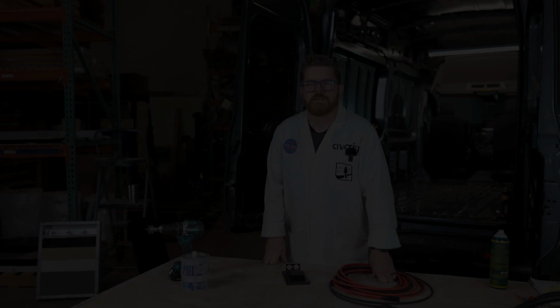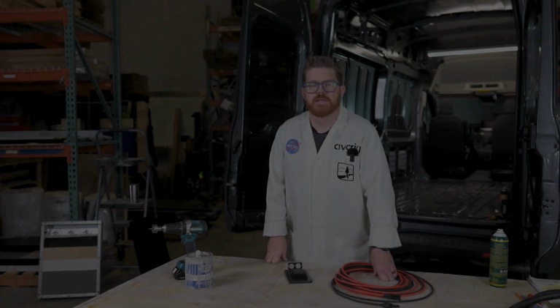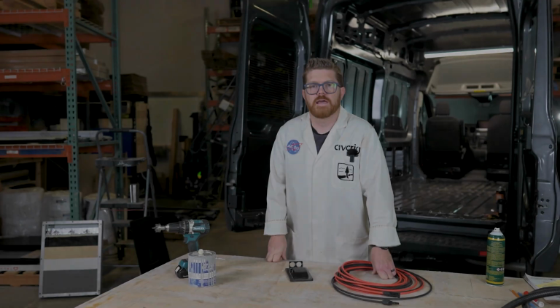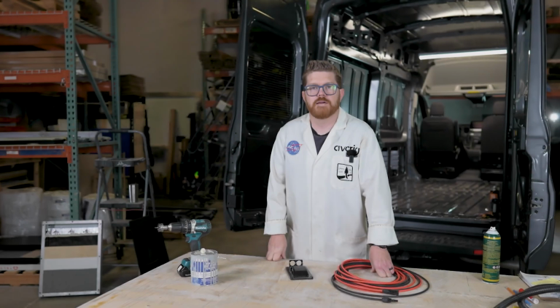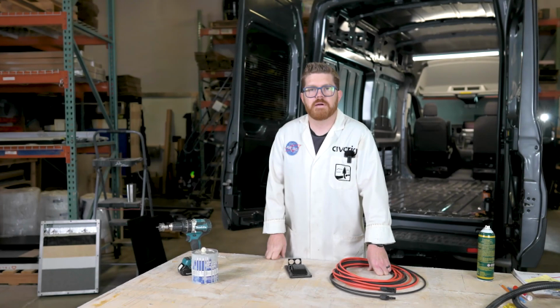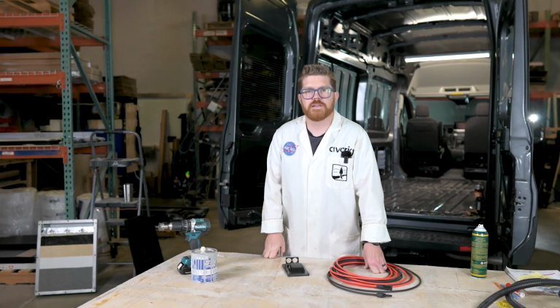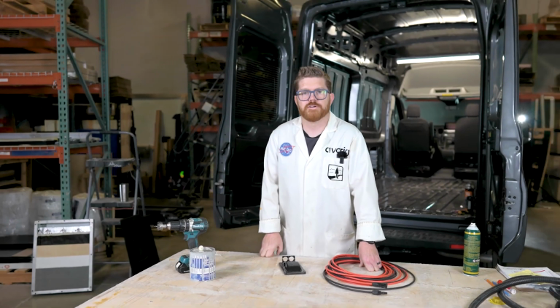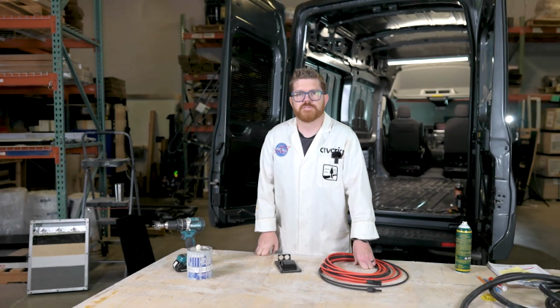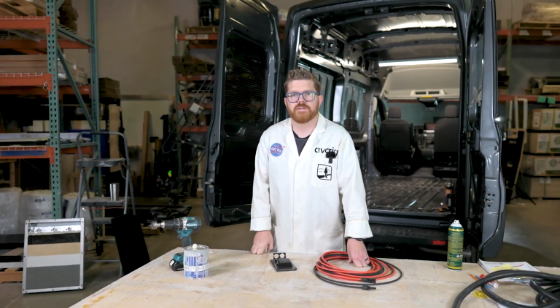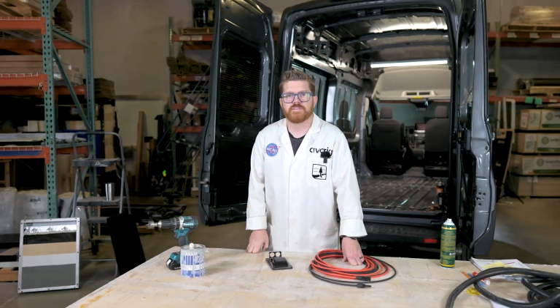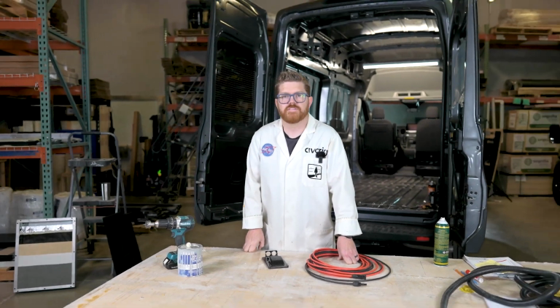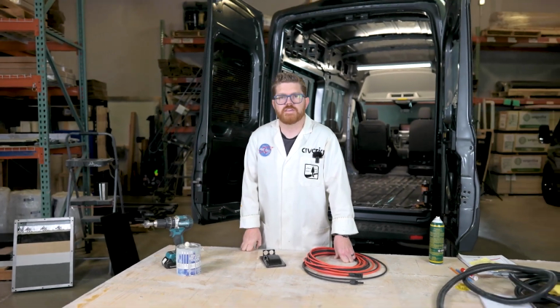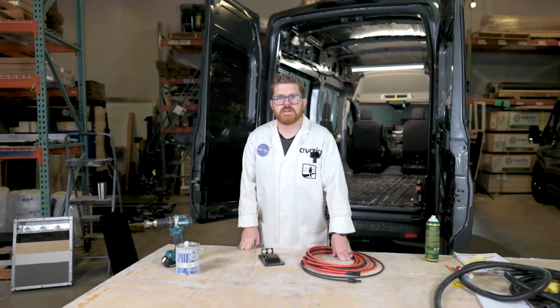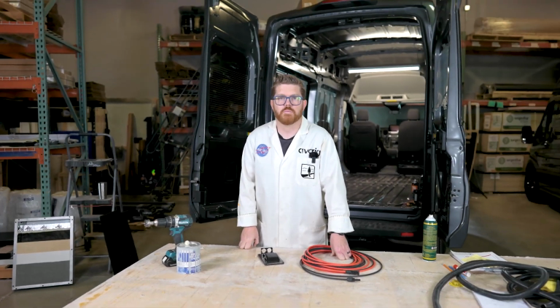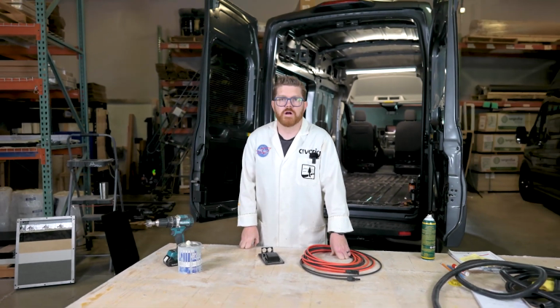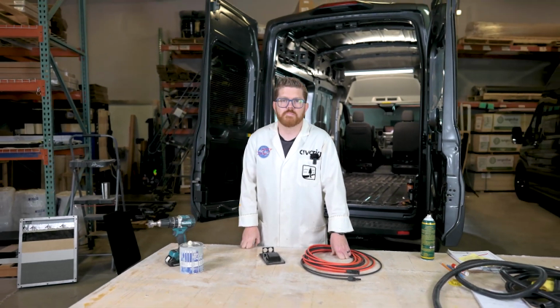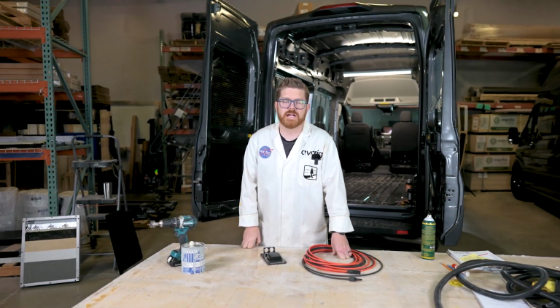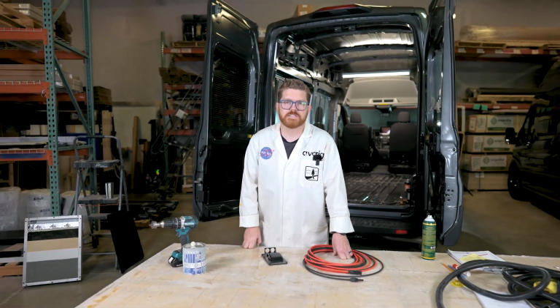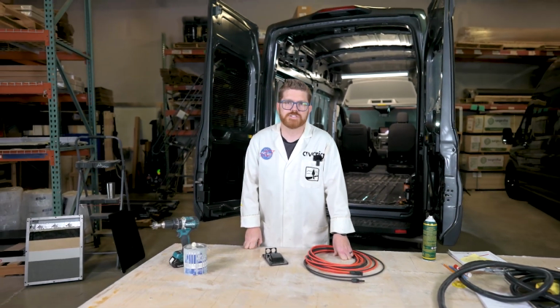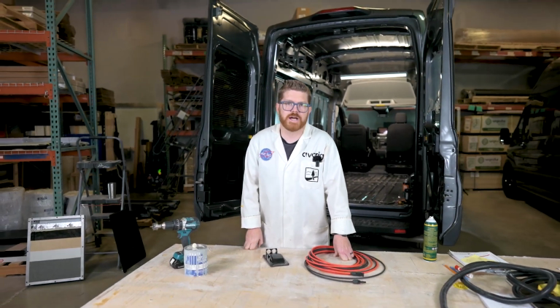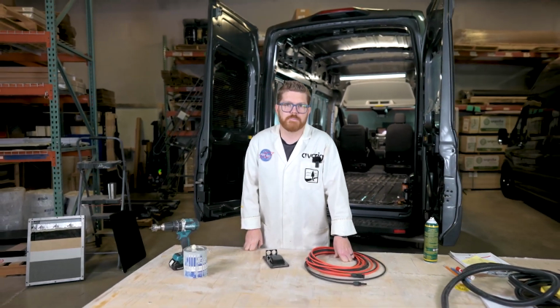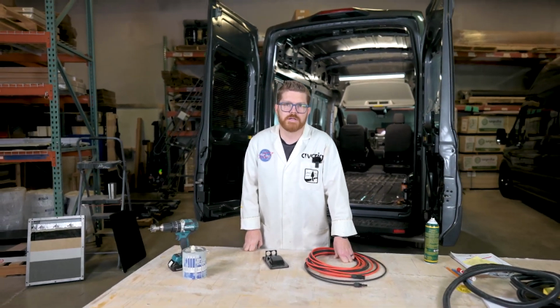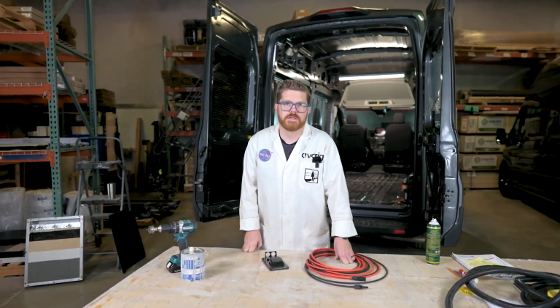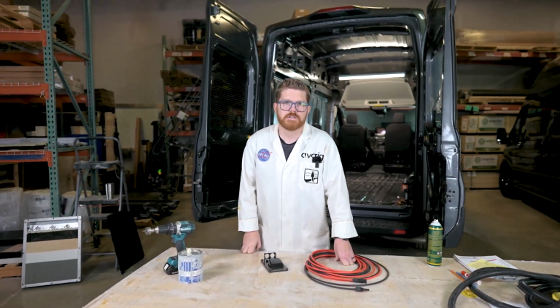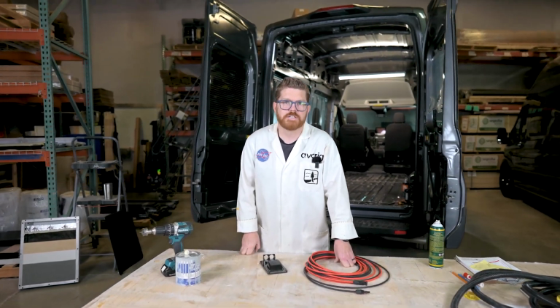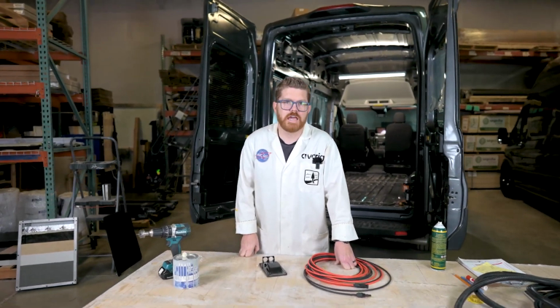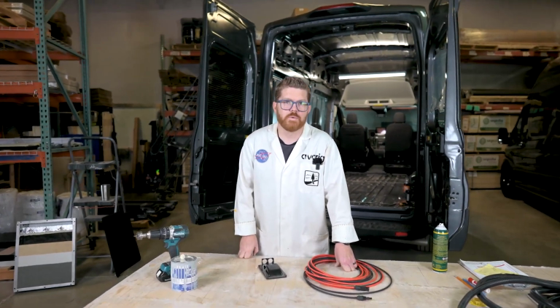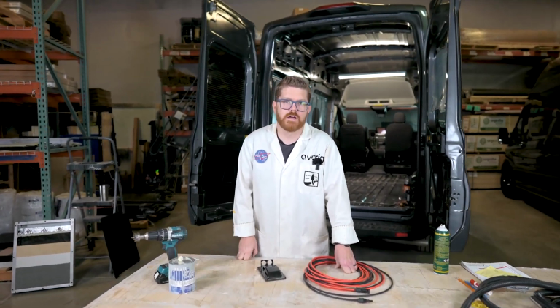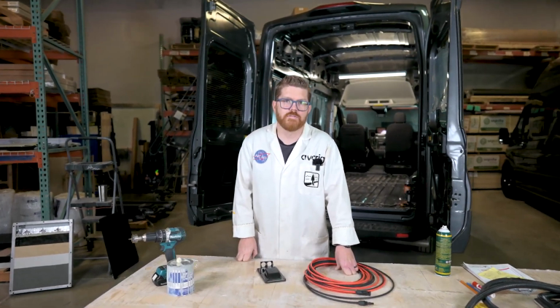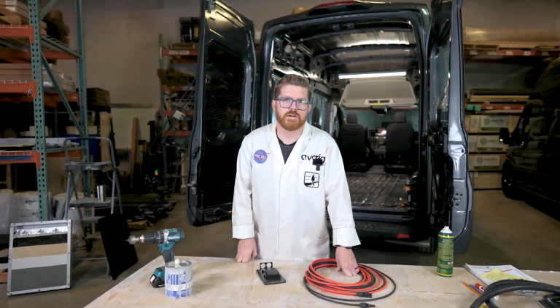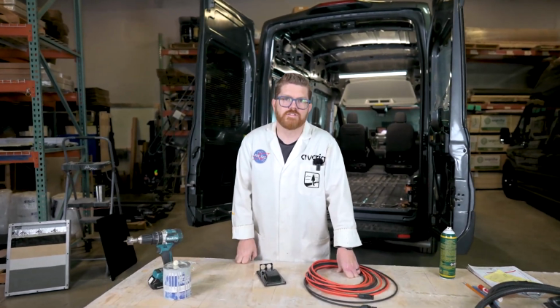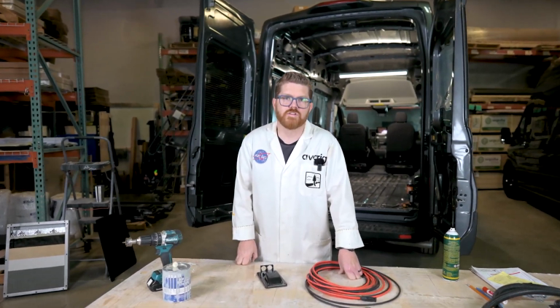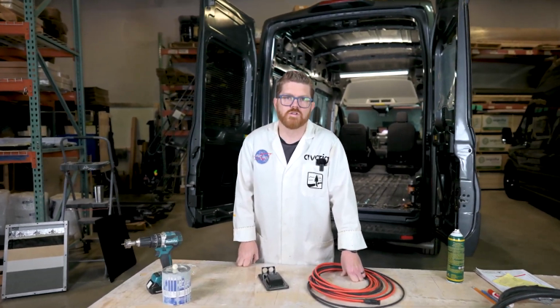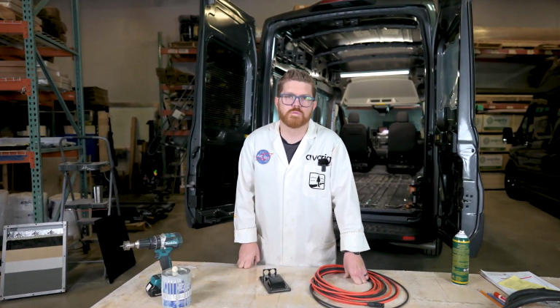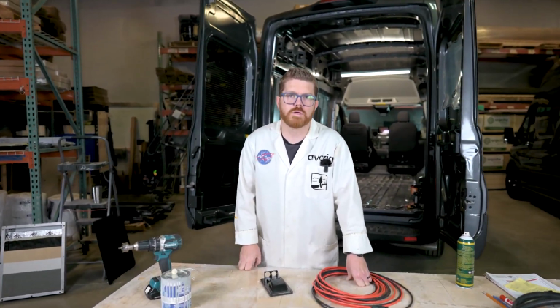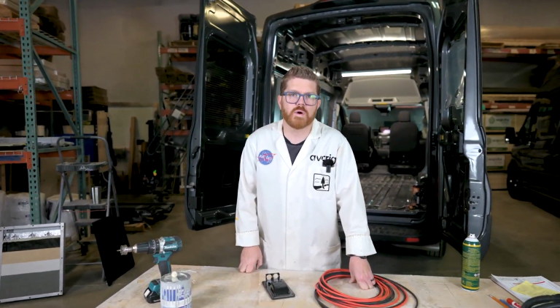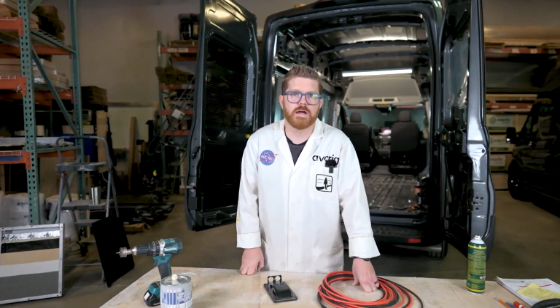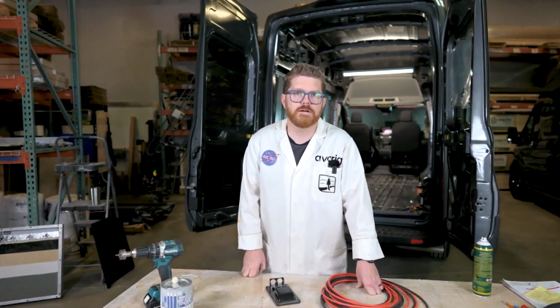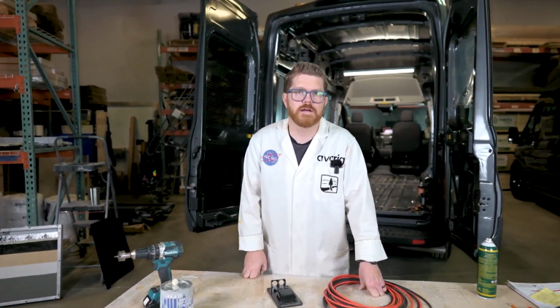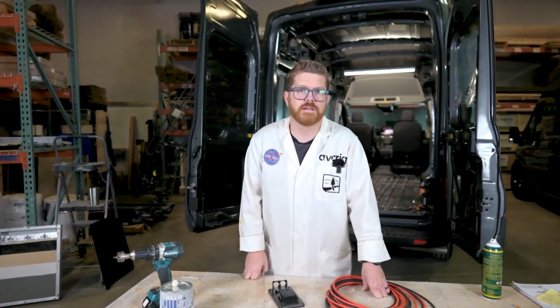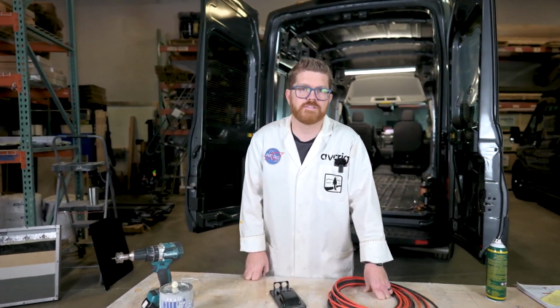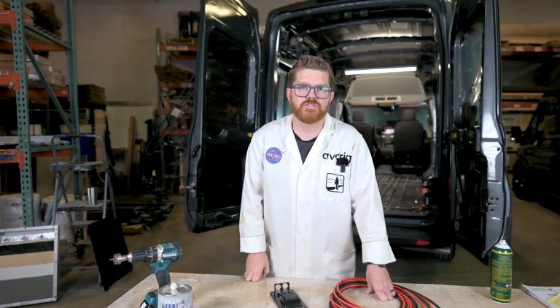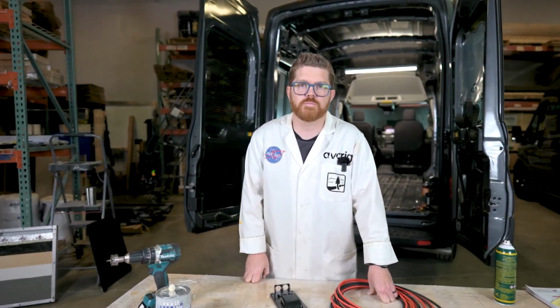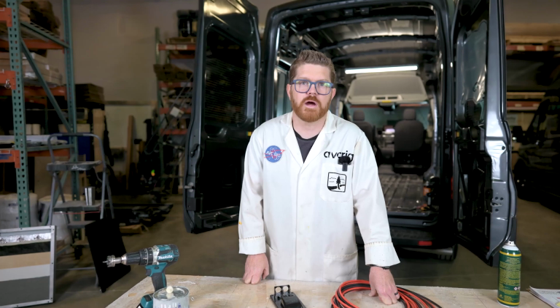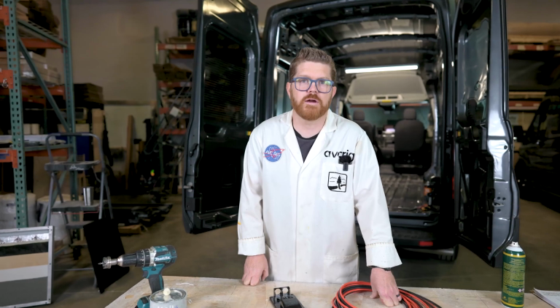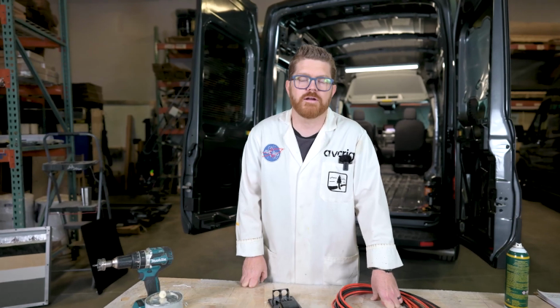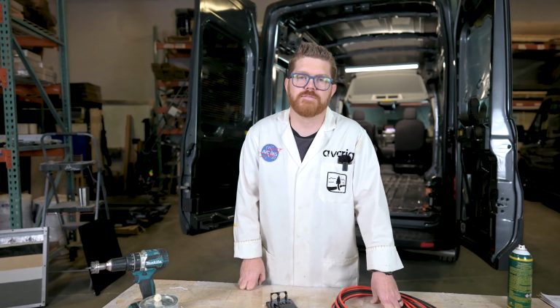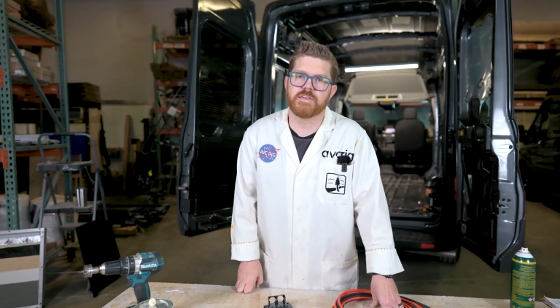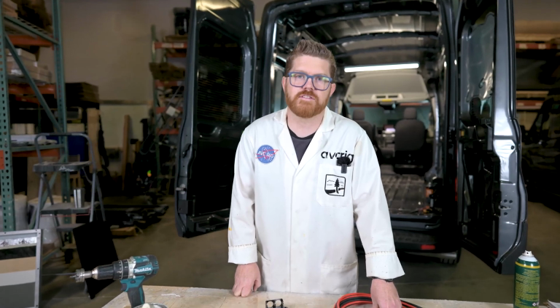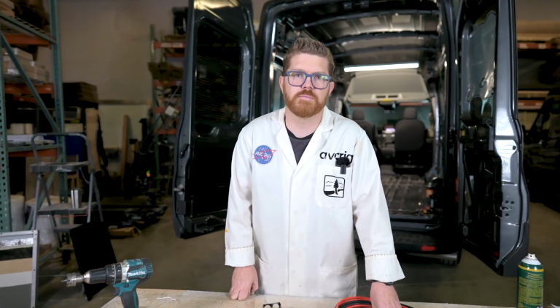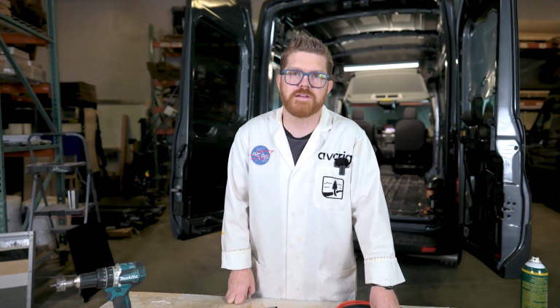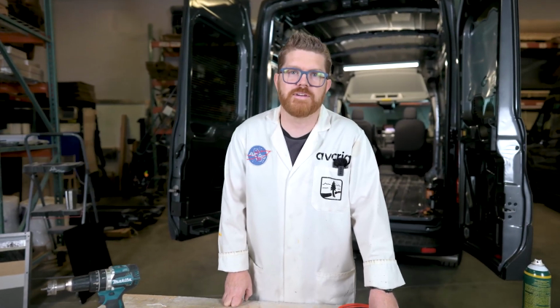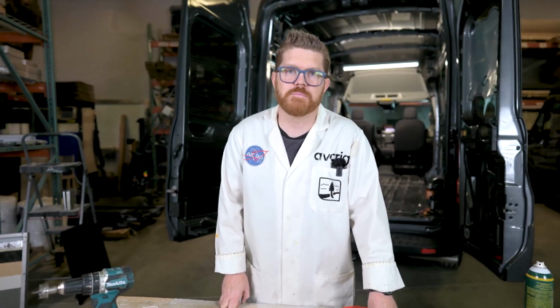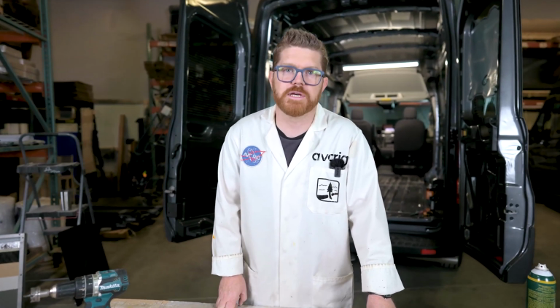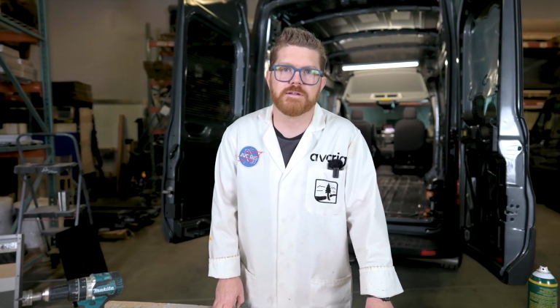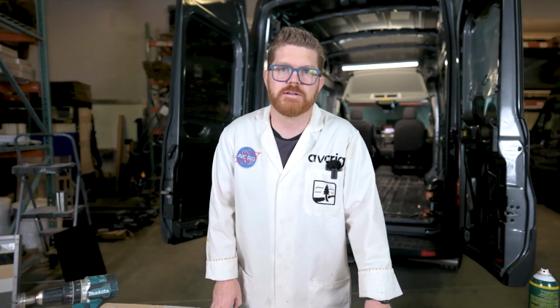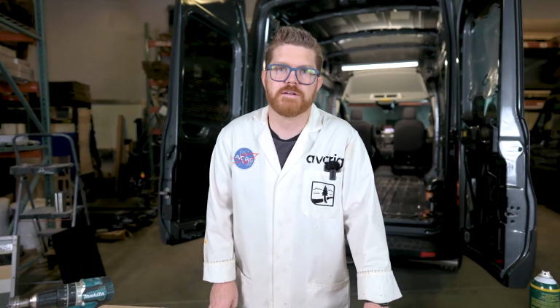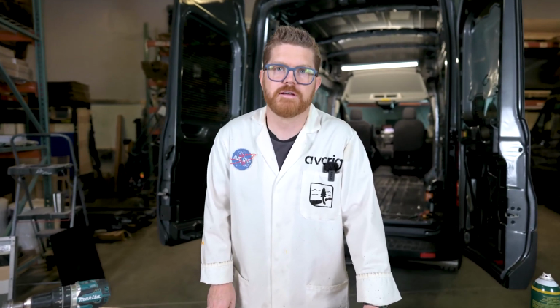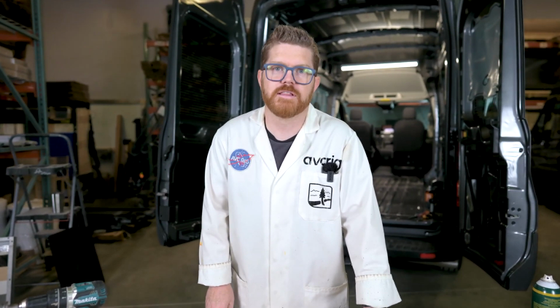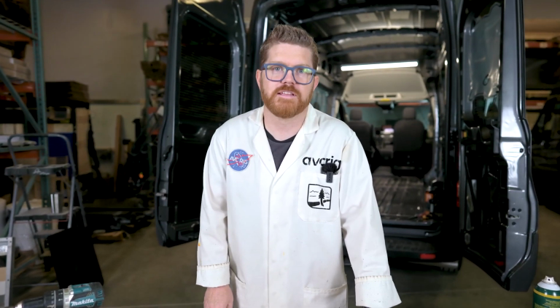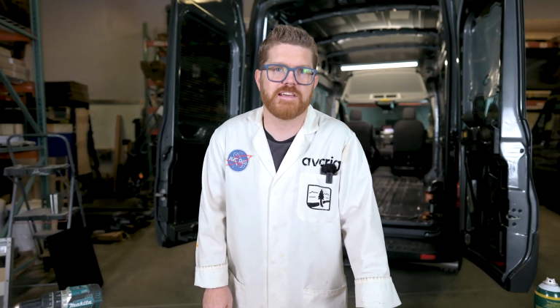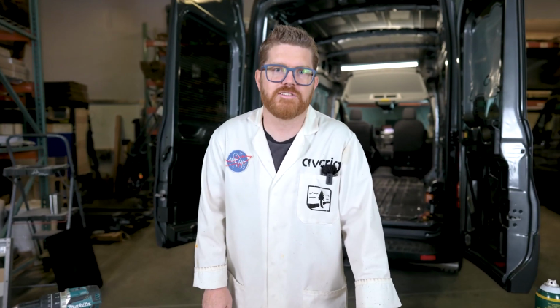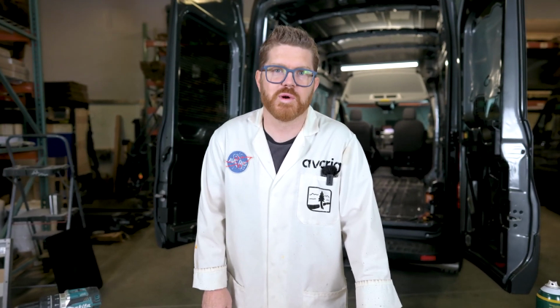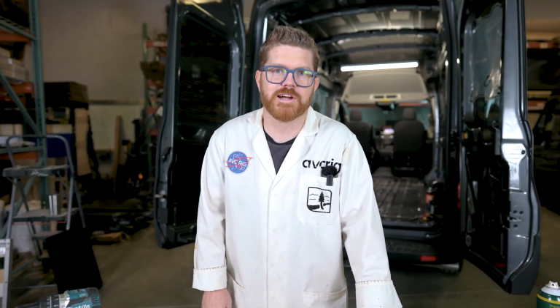Hey, Matt here for AVC and welcome back to the shop. Today we're covering solar pre-wire, an essential part of this complete van build. Let's get to work.